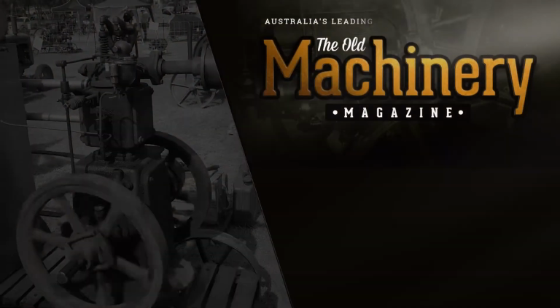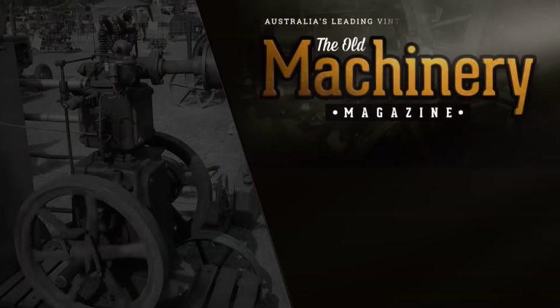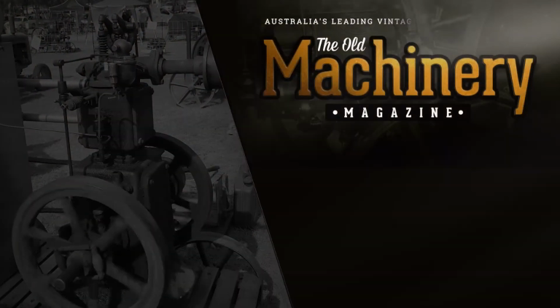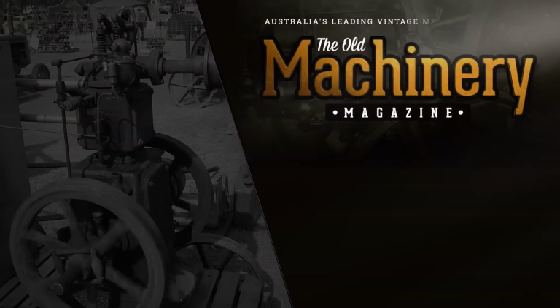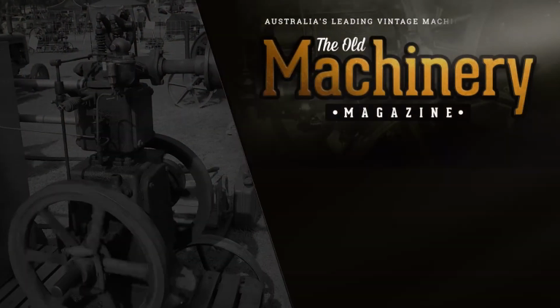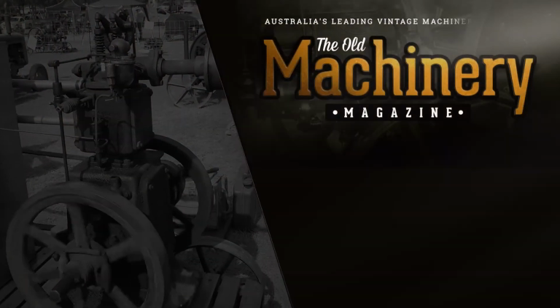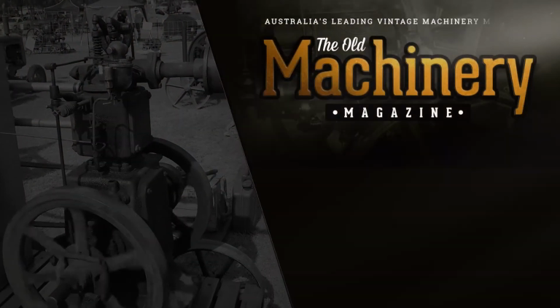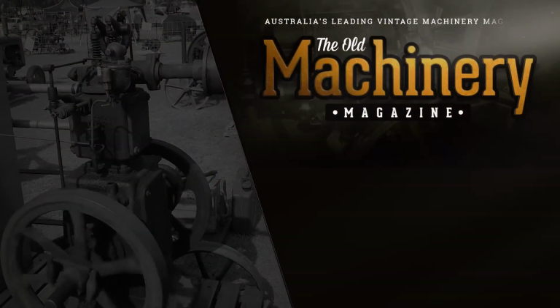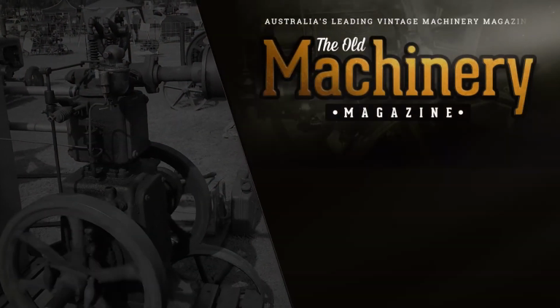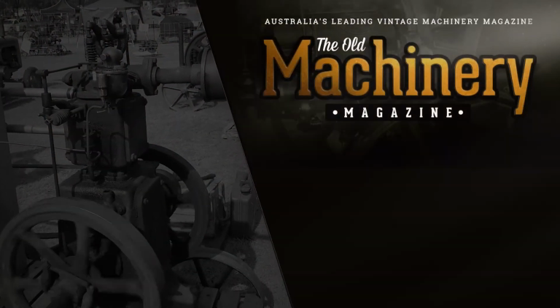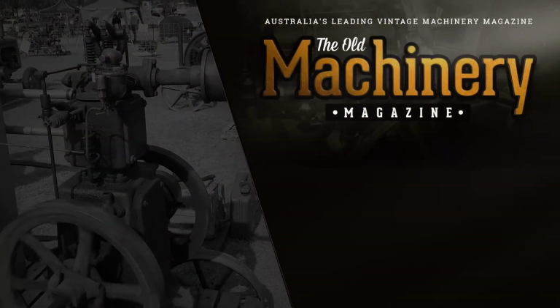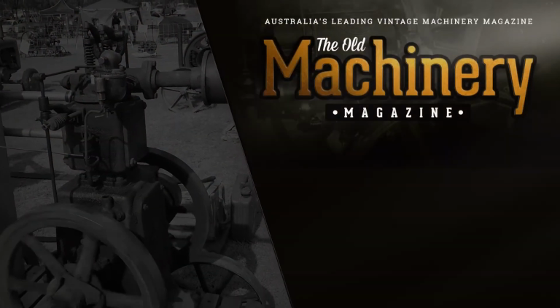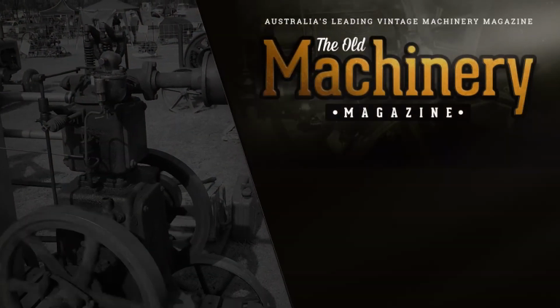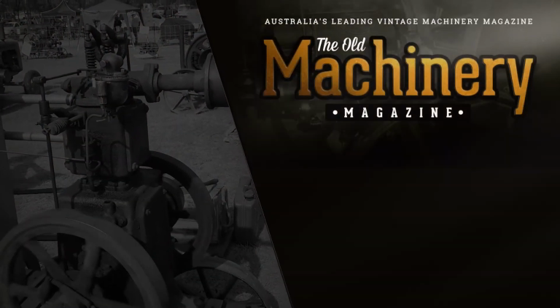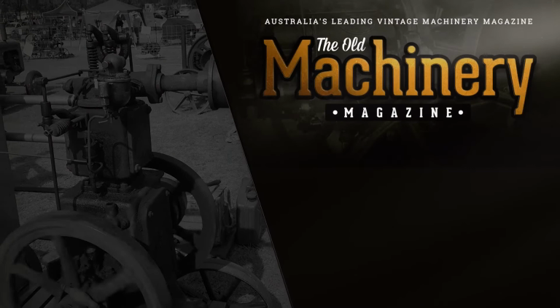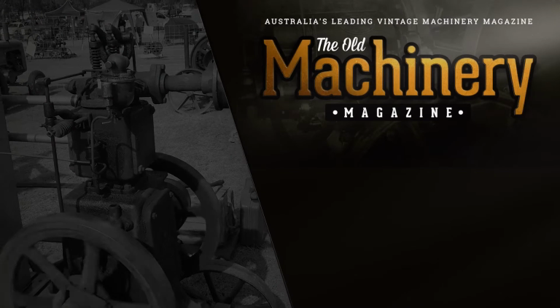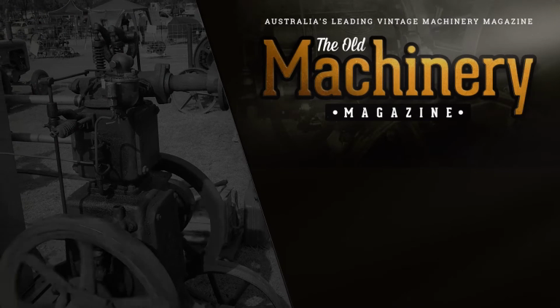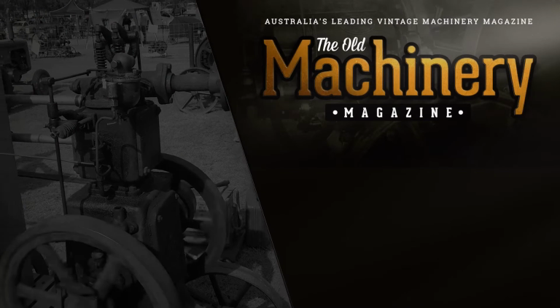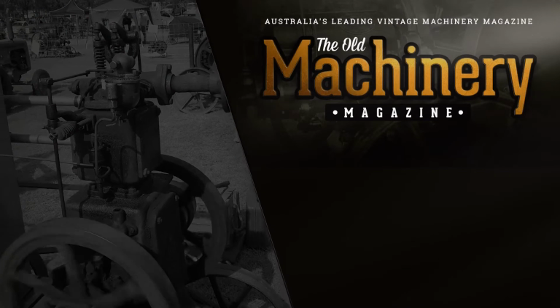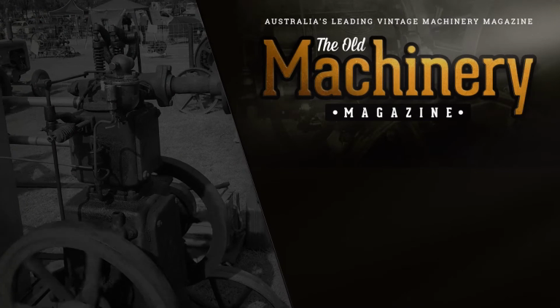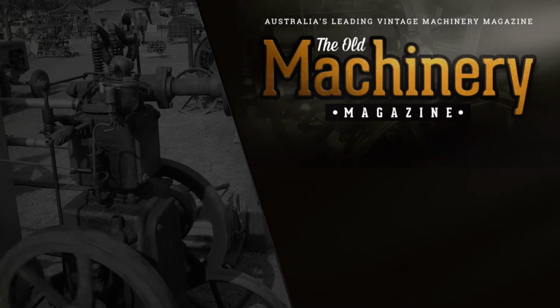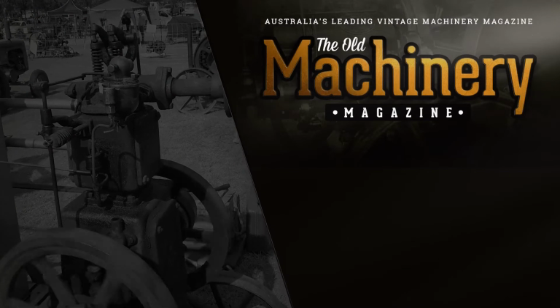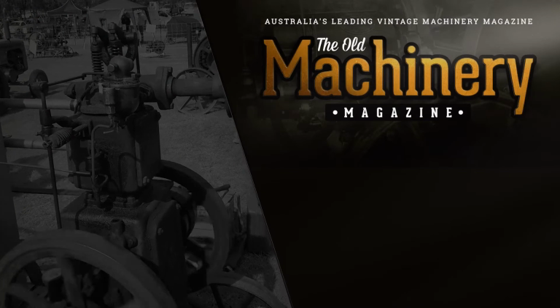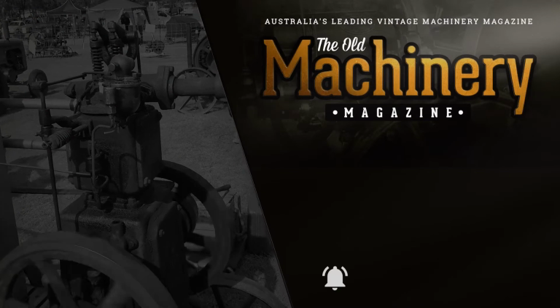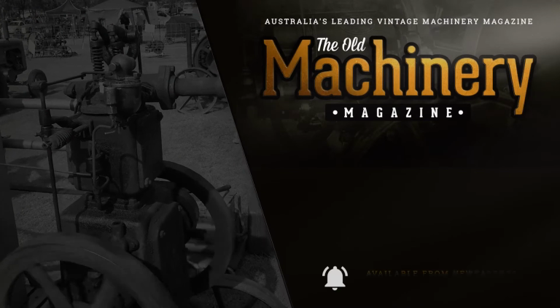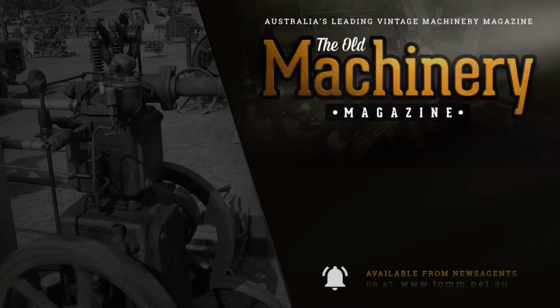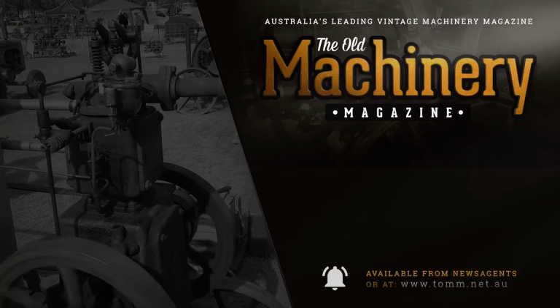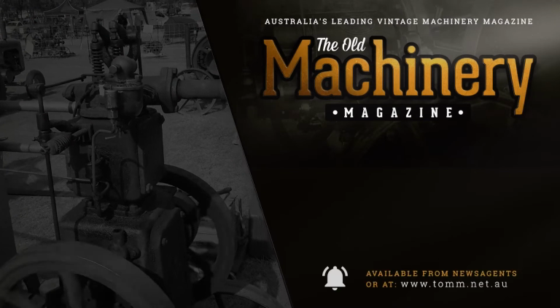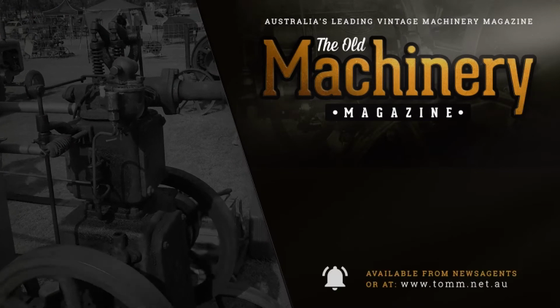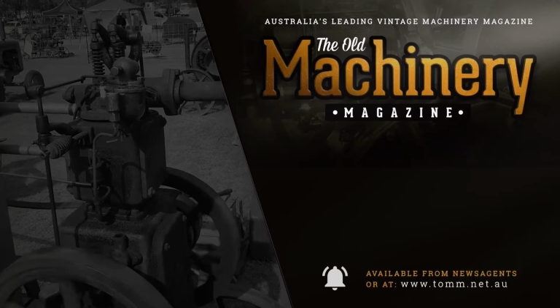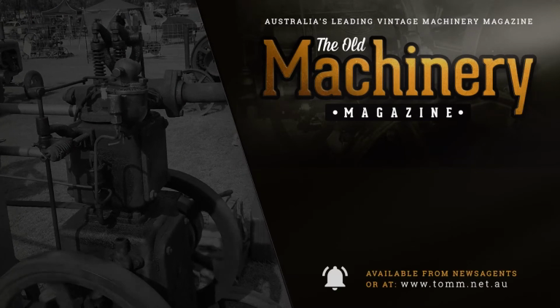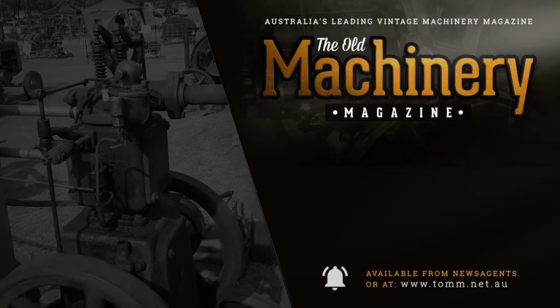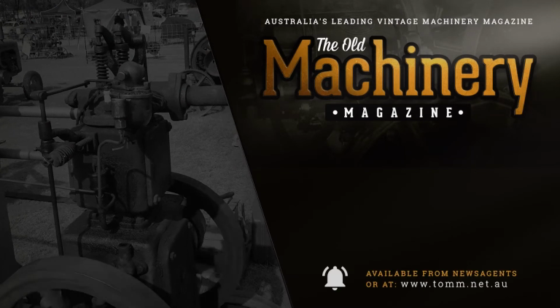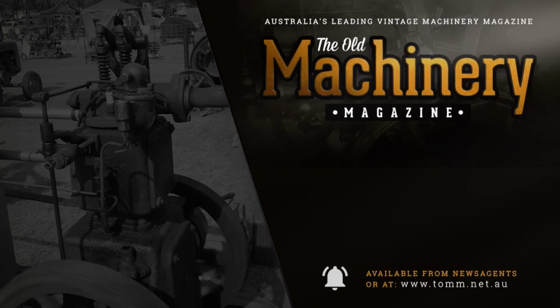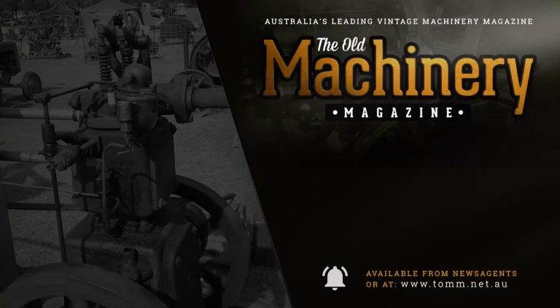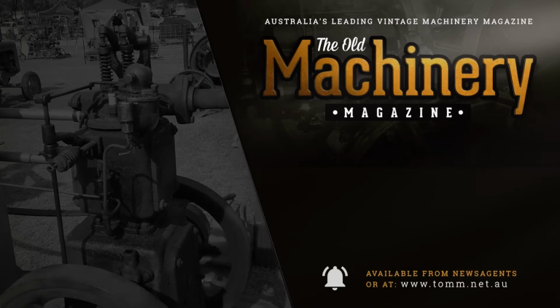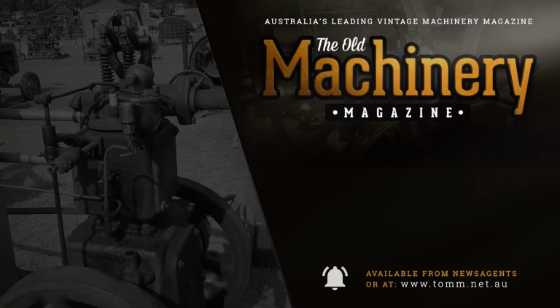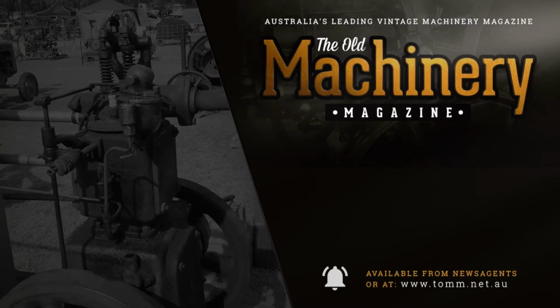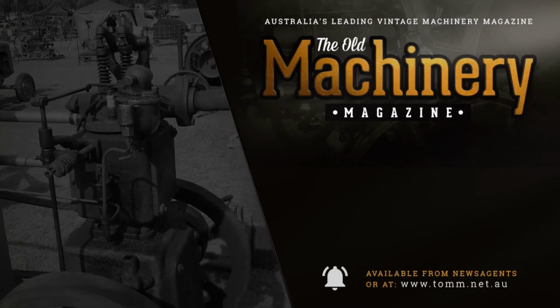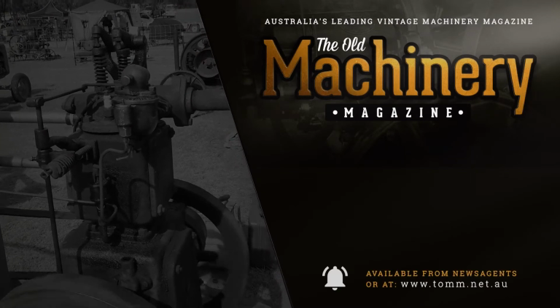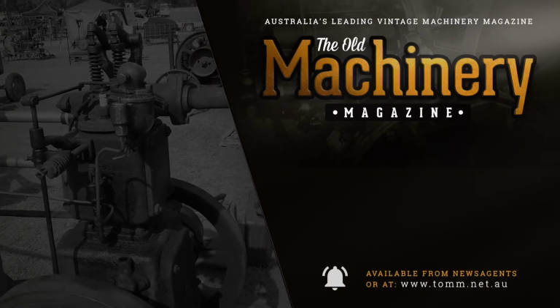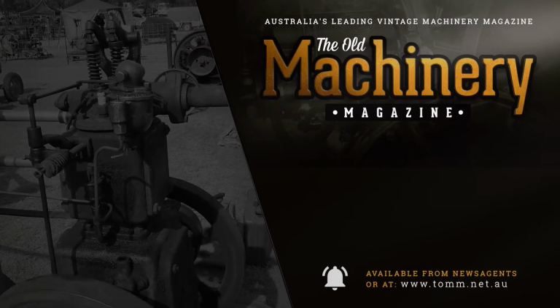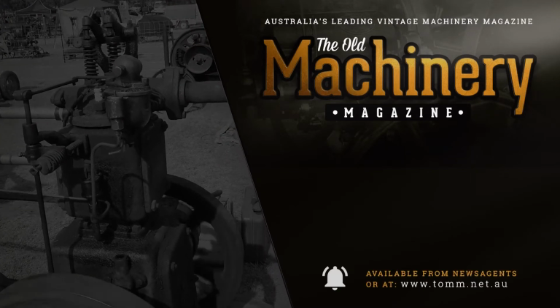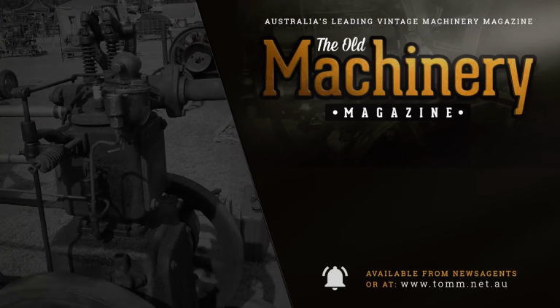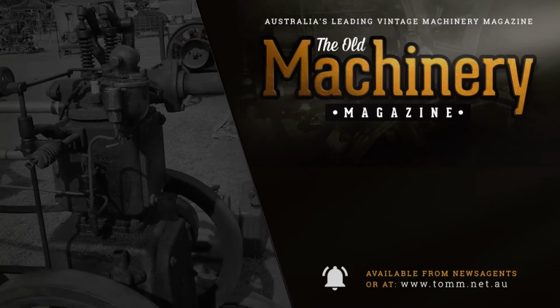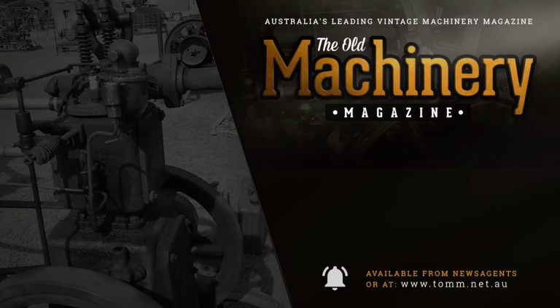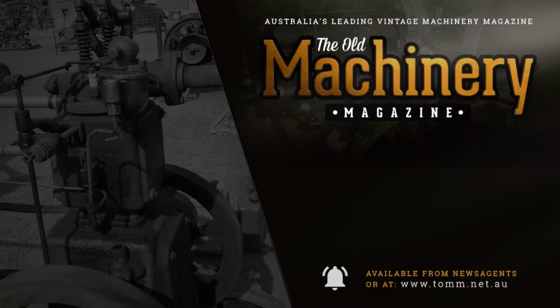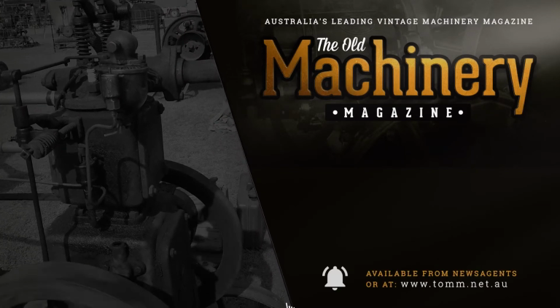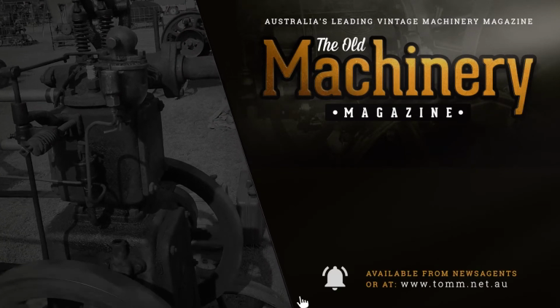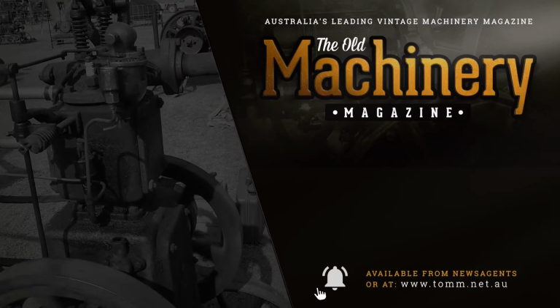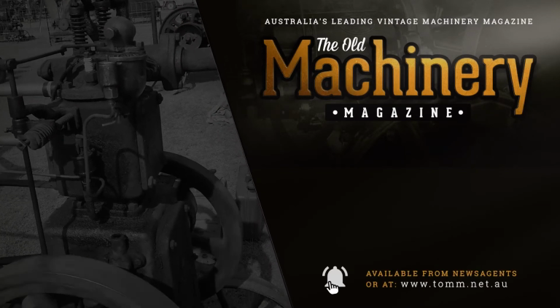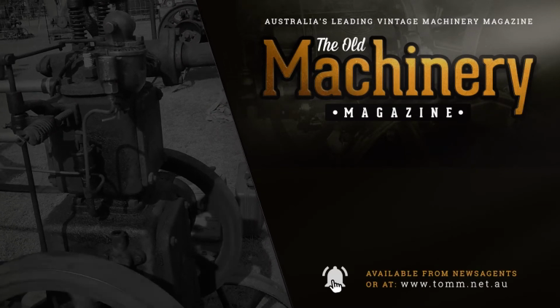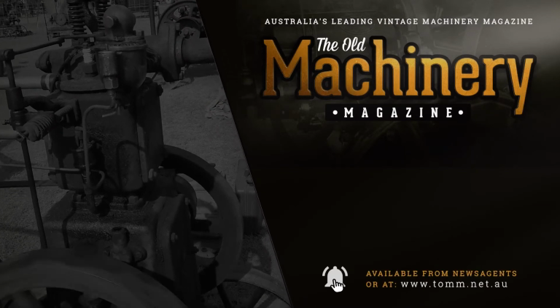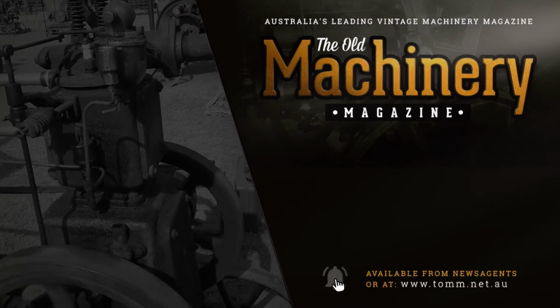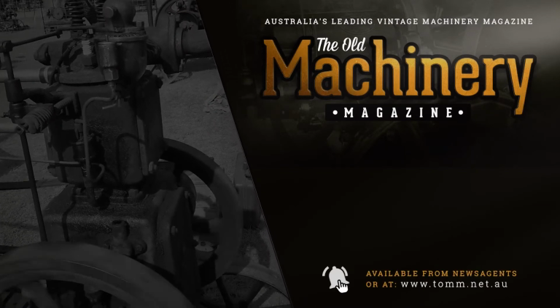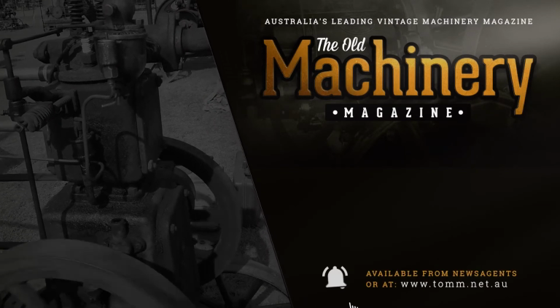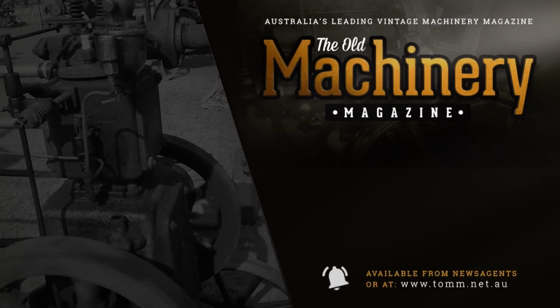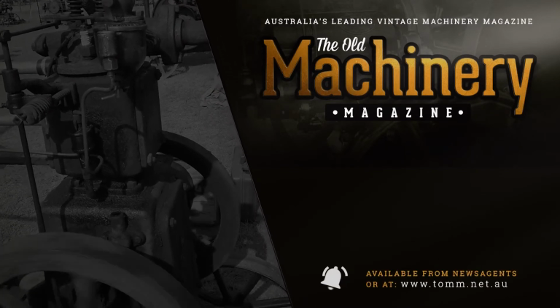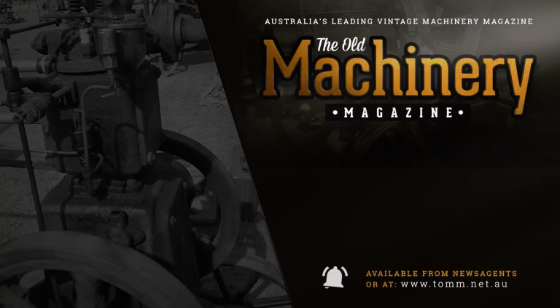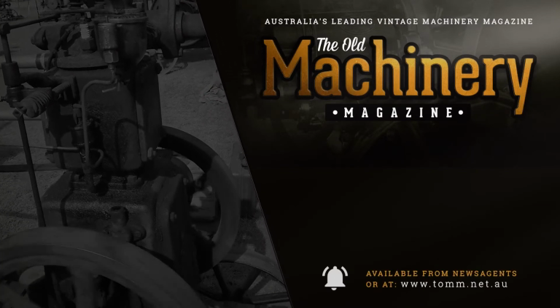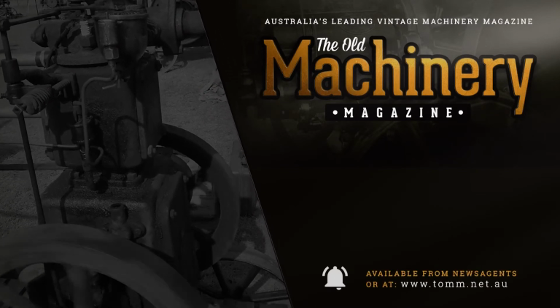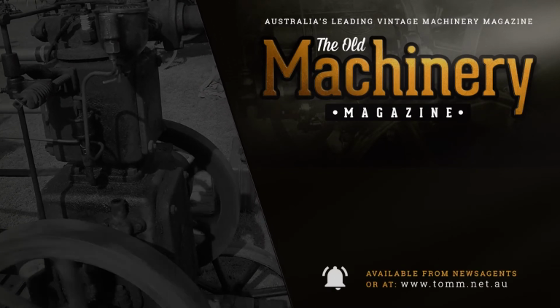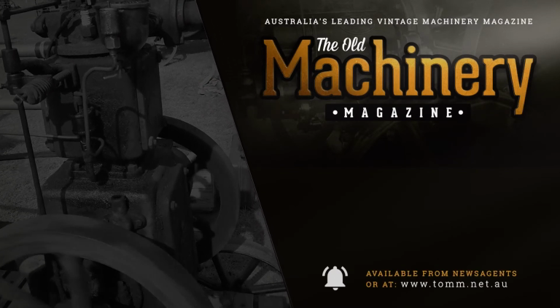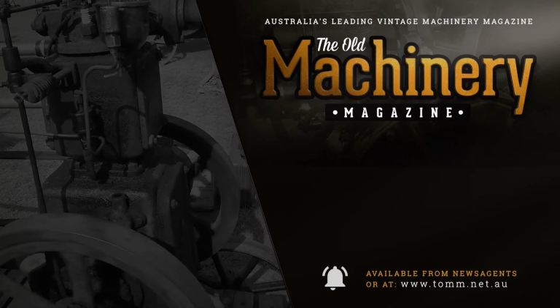The Old Machinery Magazine. Remember to subscribe and tap the bell to be notified of any new videos.